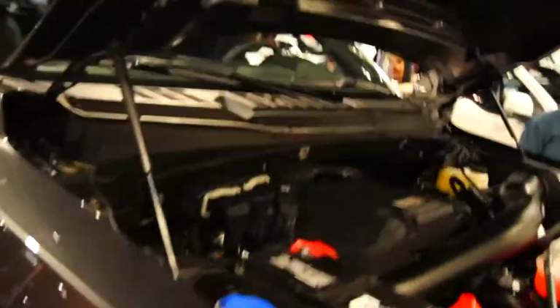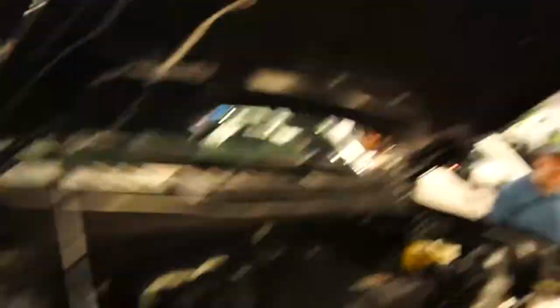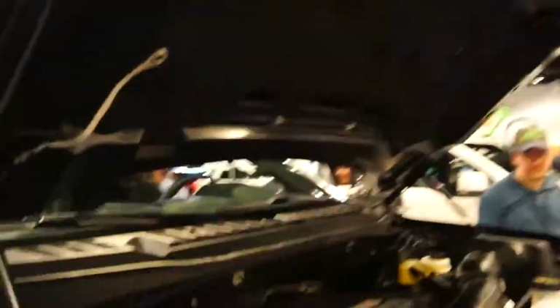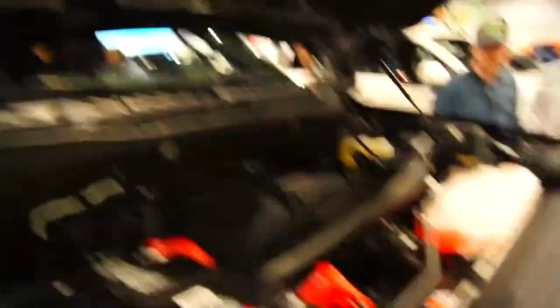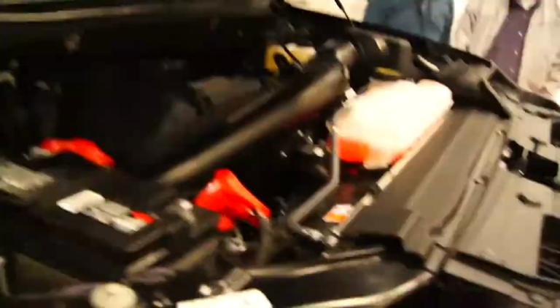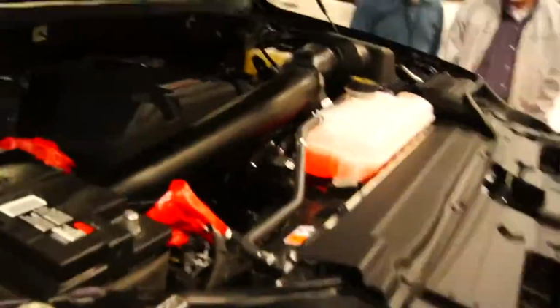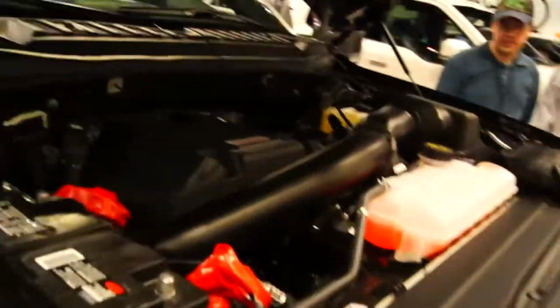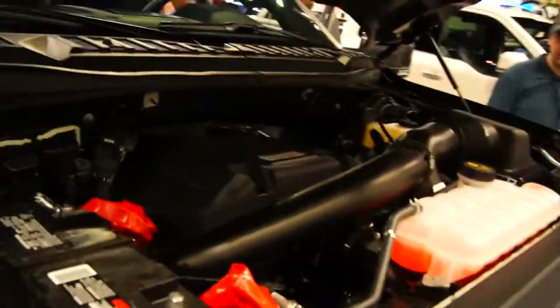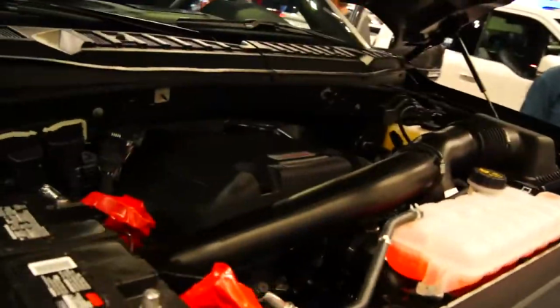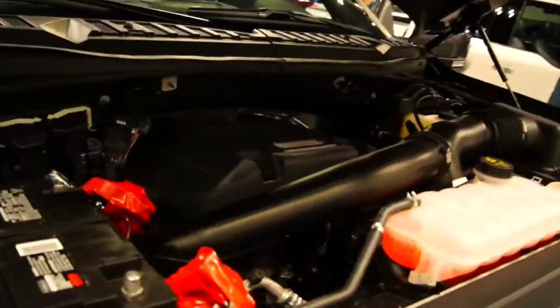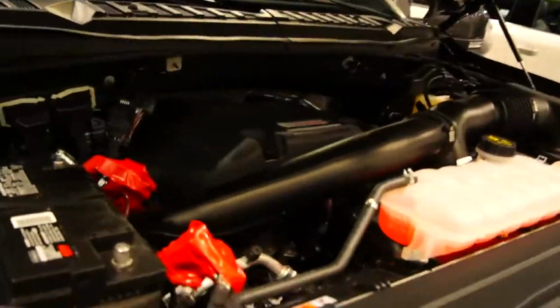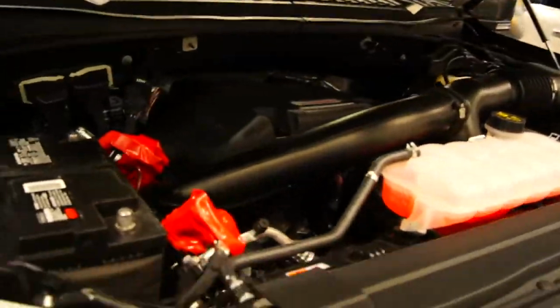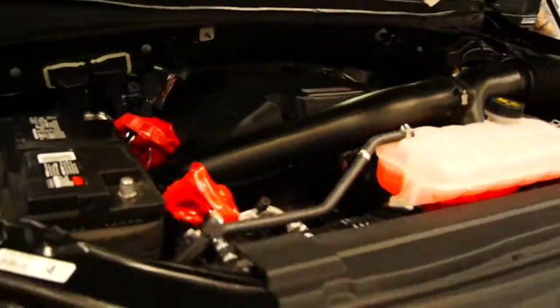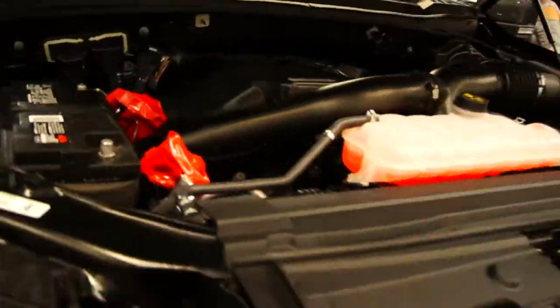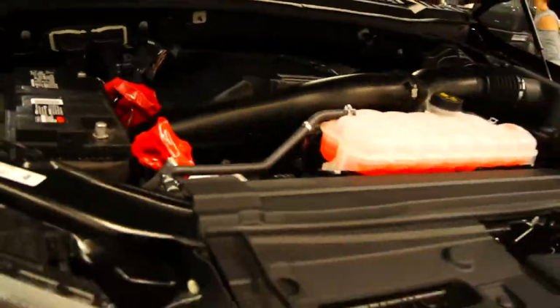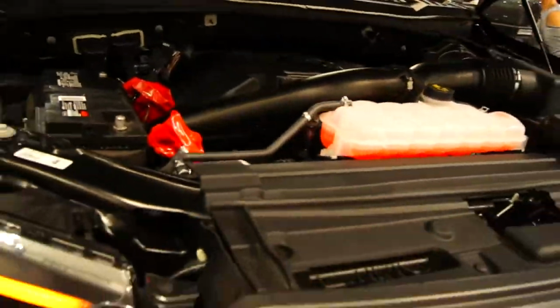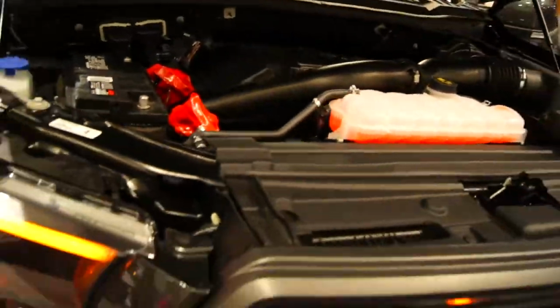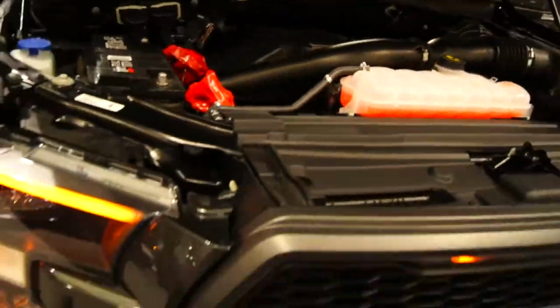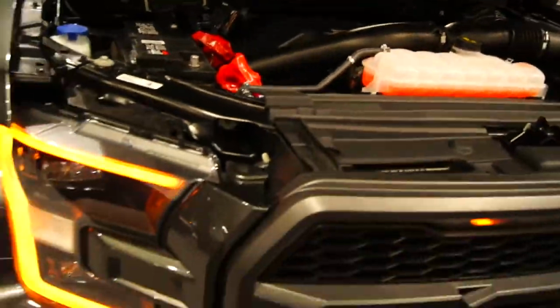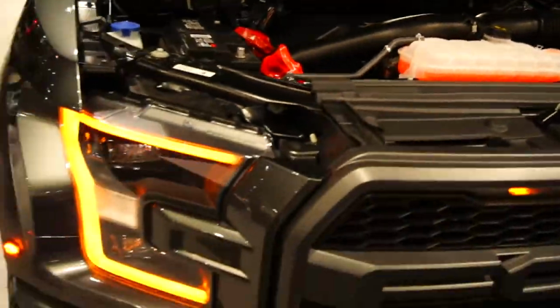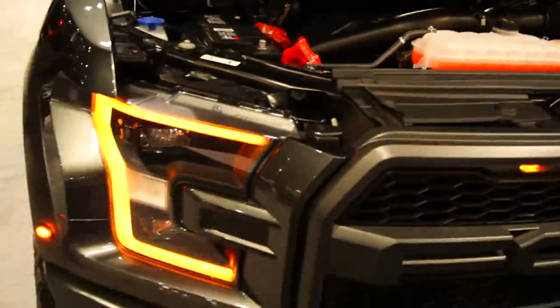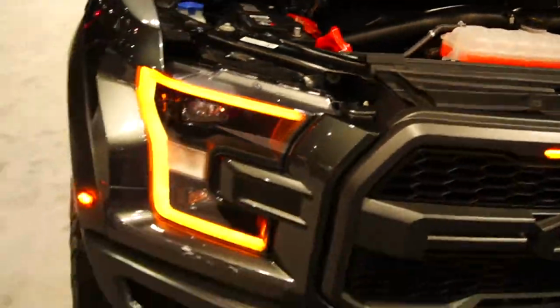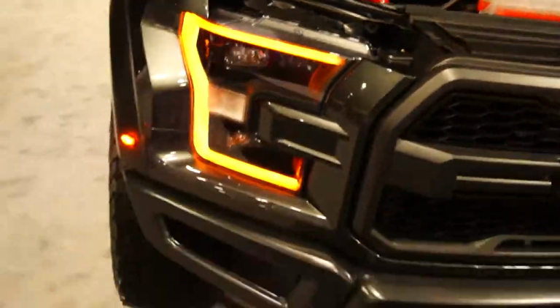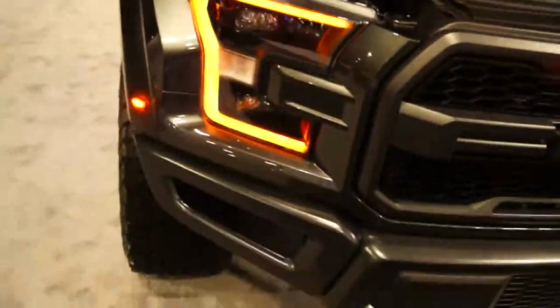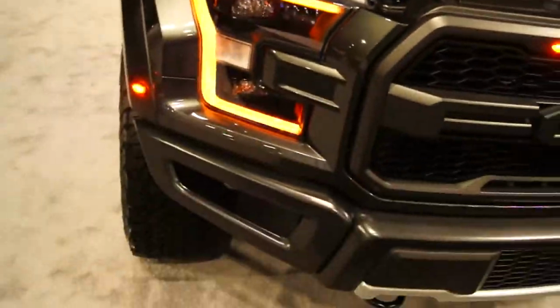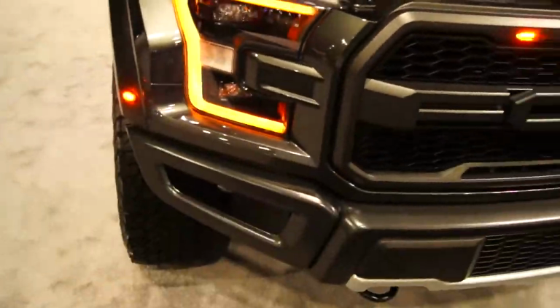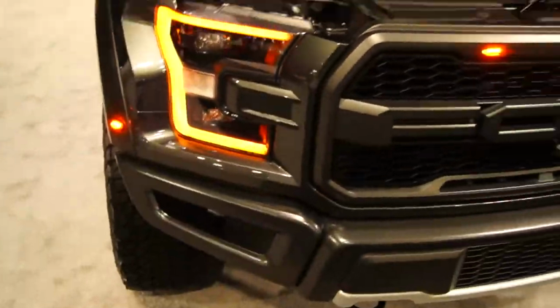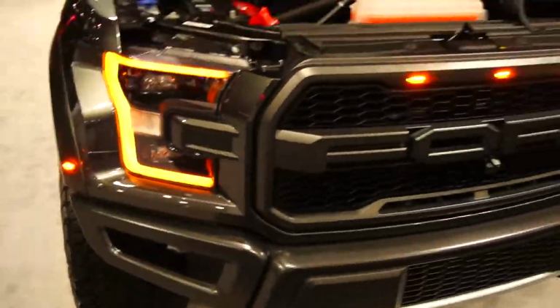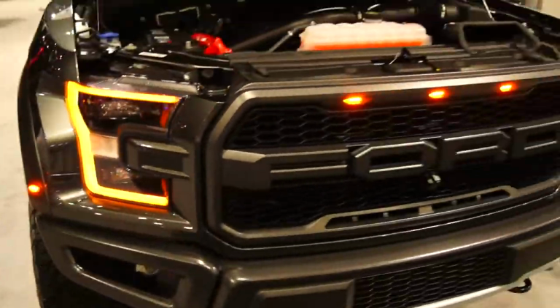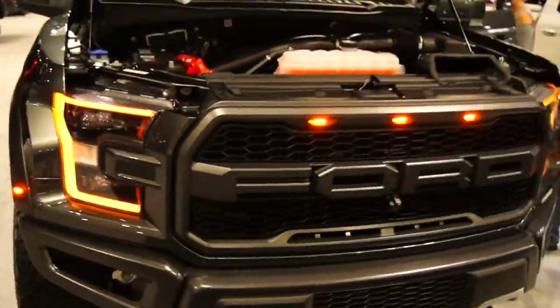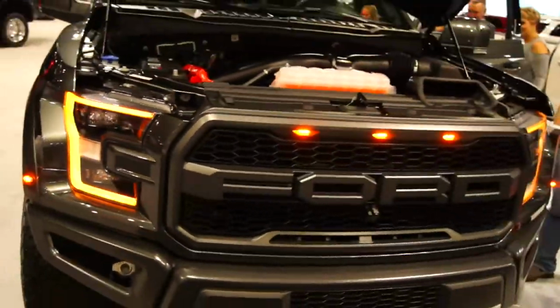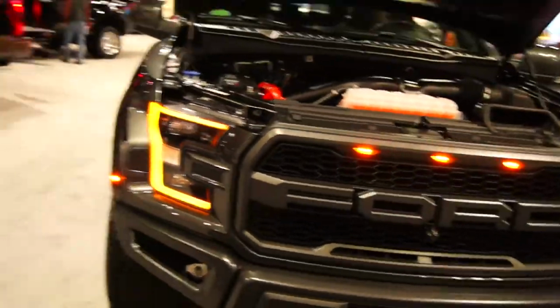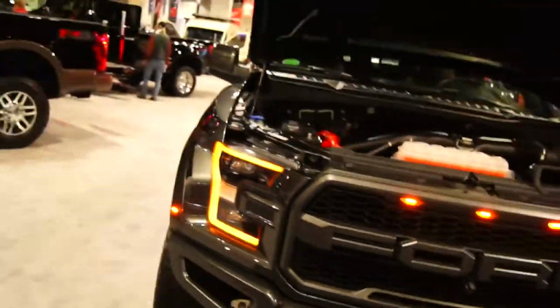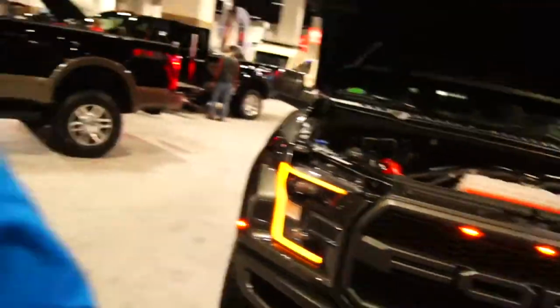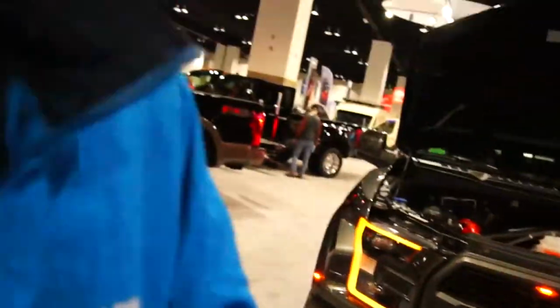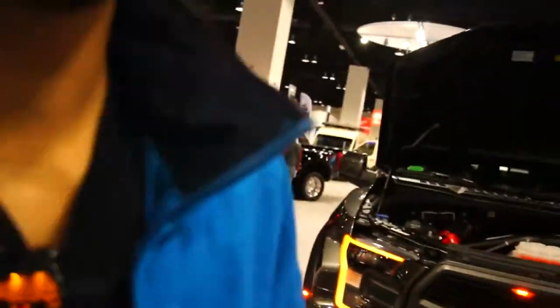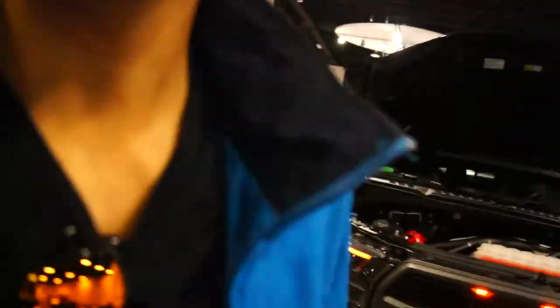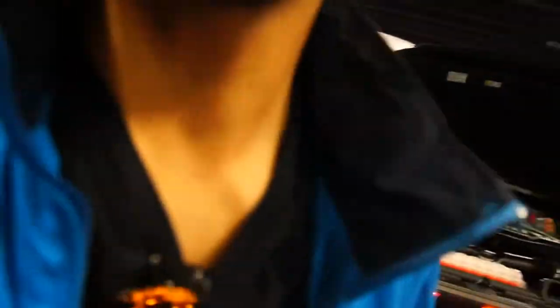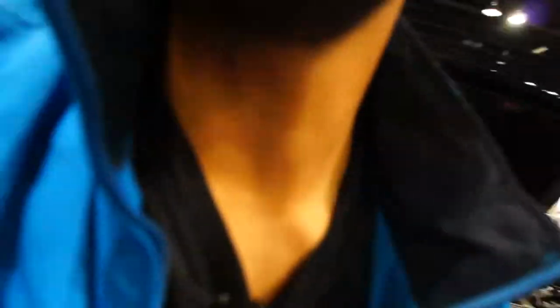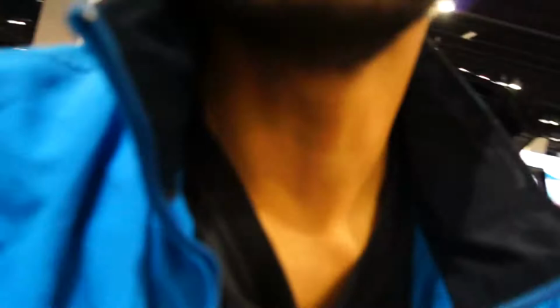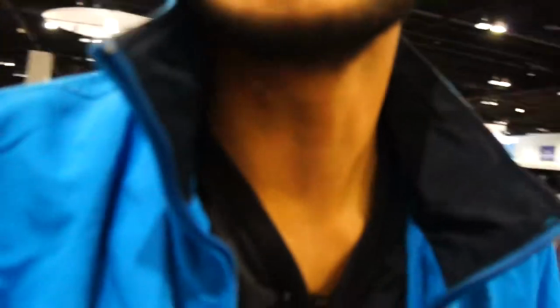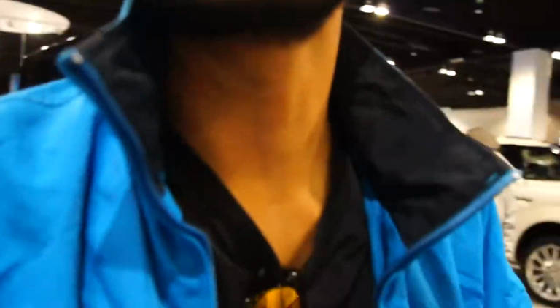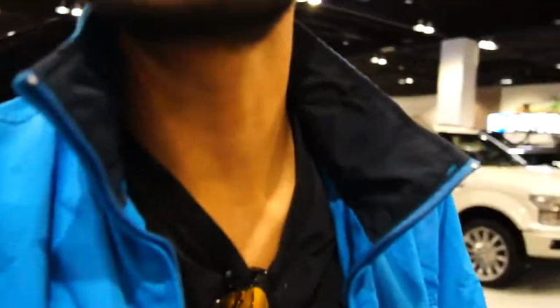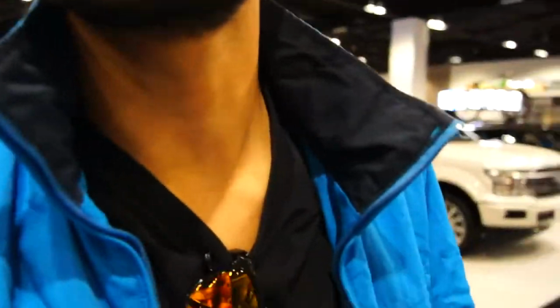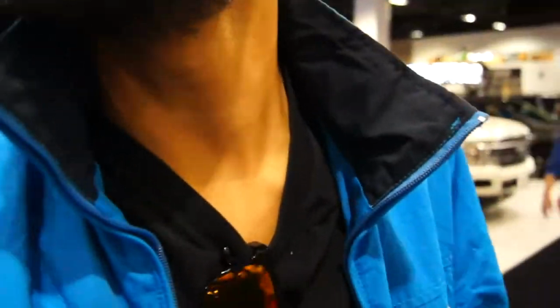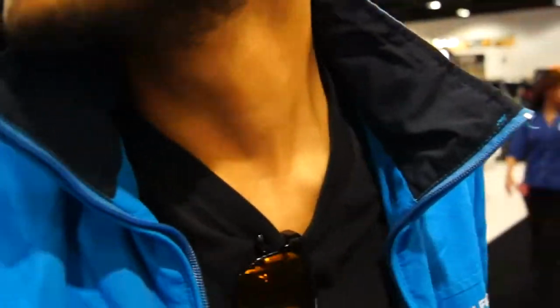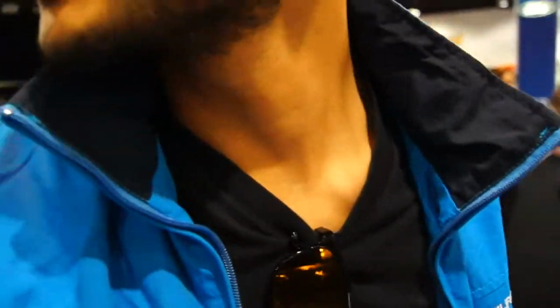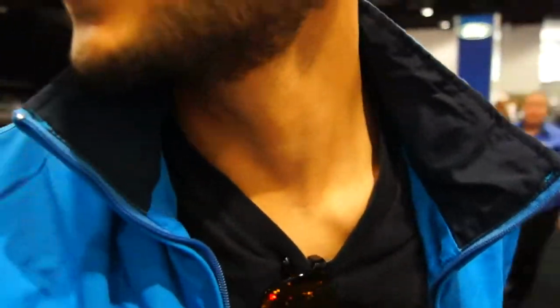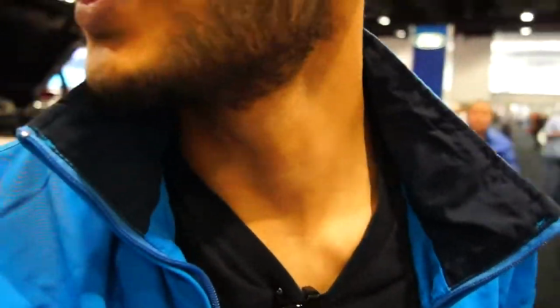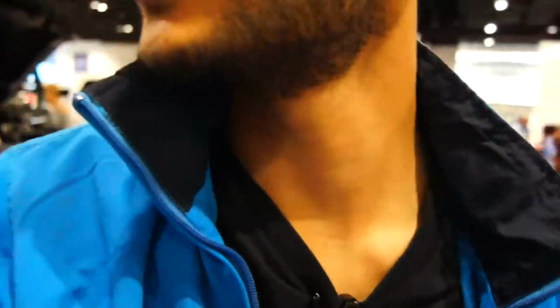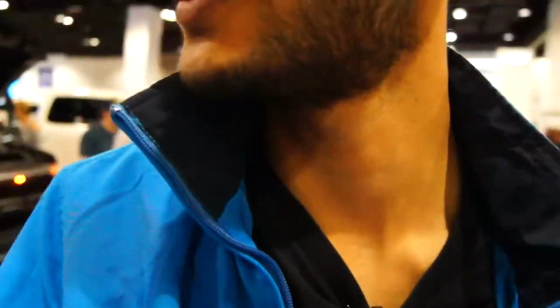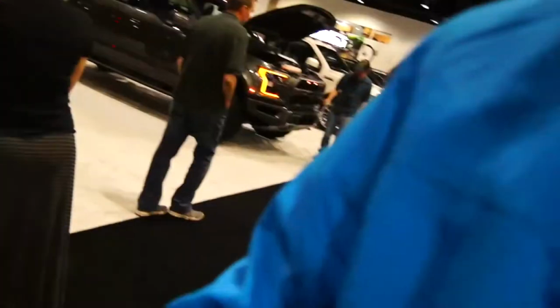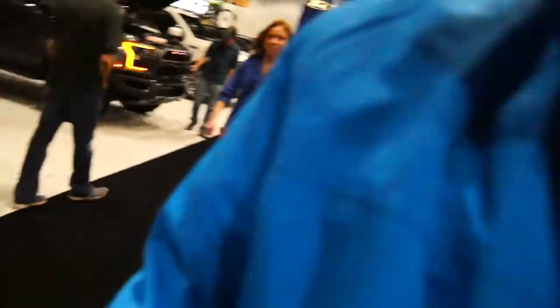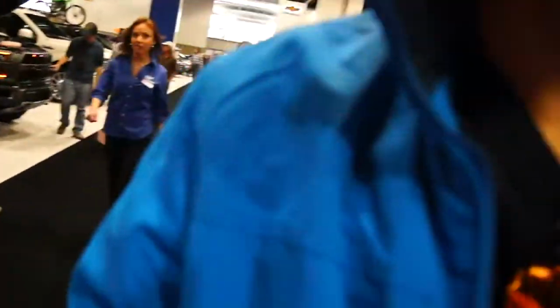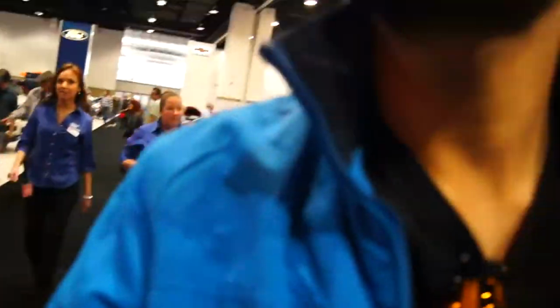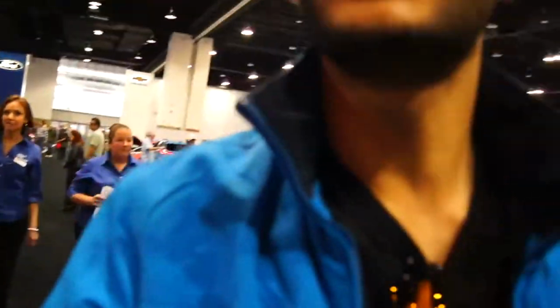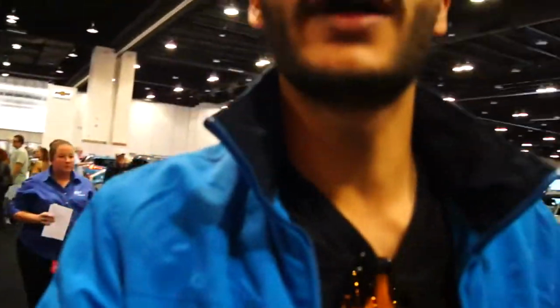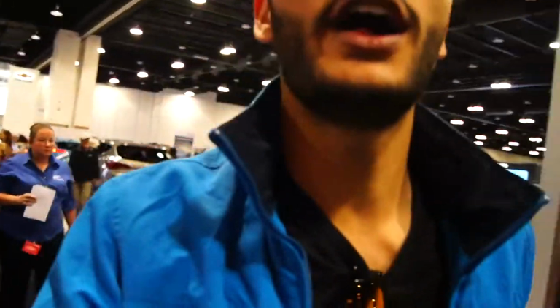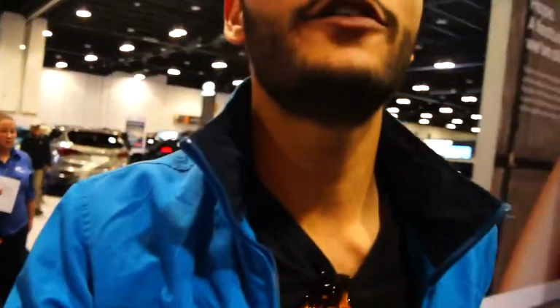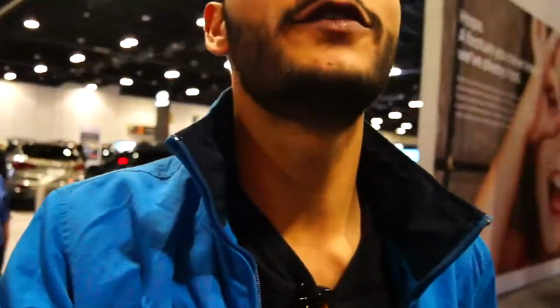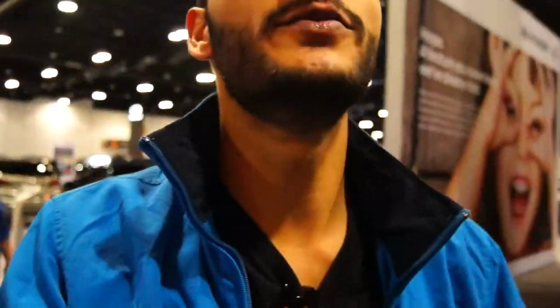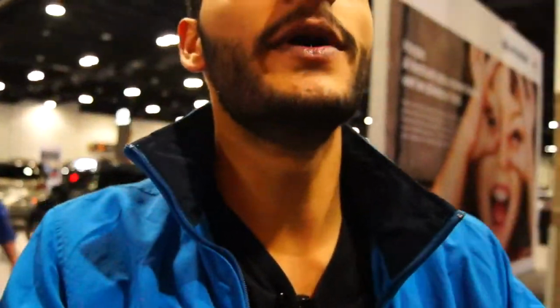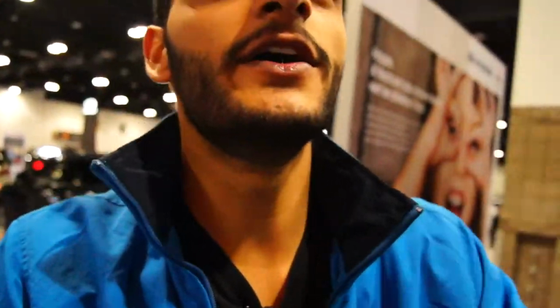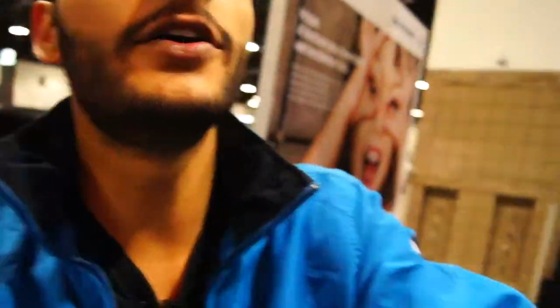There's something in my shoe — a splinter in my sock. Here's the new Raptor; it's got the EcoBoost V6. They make a lot of power though, like 600 horsepower. Let's go to Alfa Romeo.